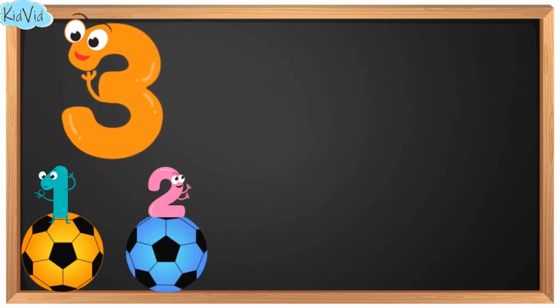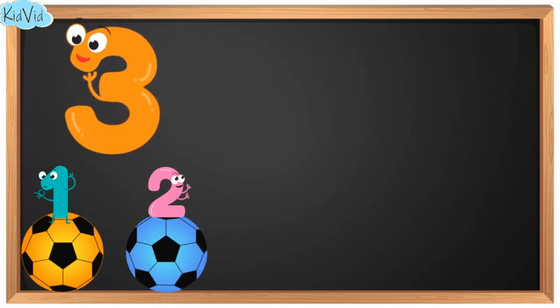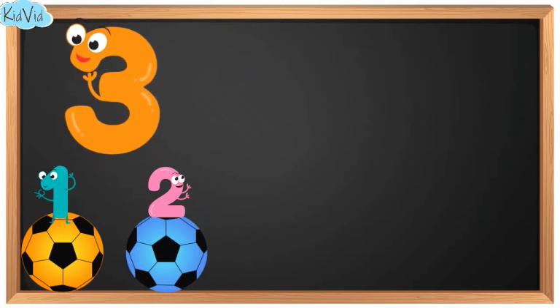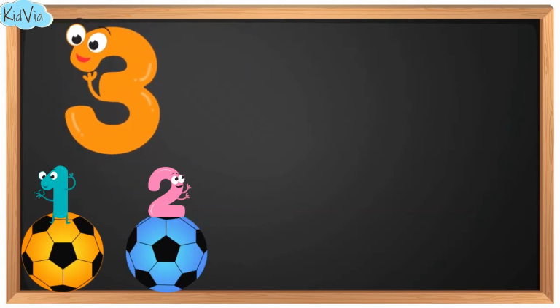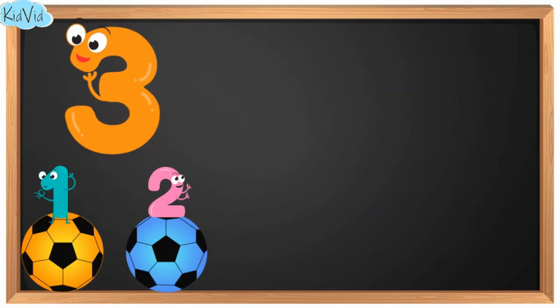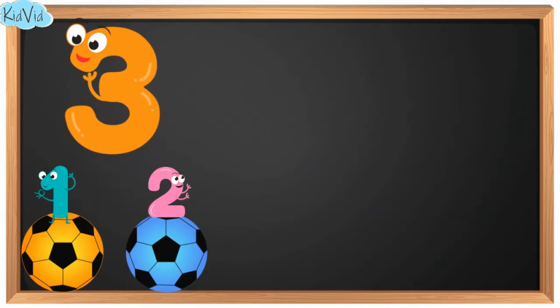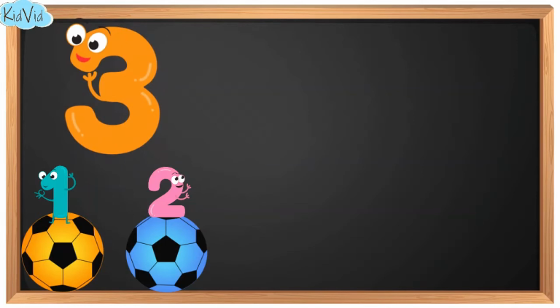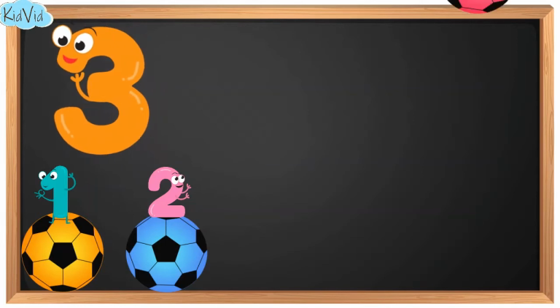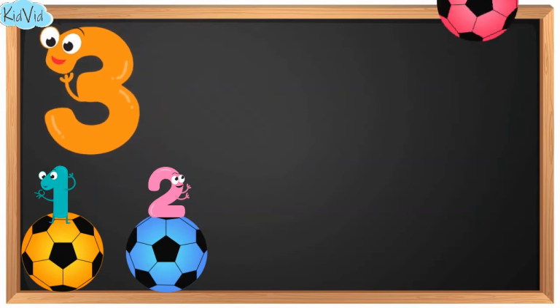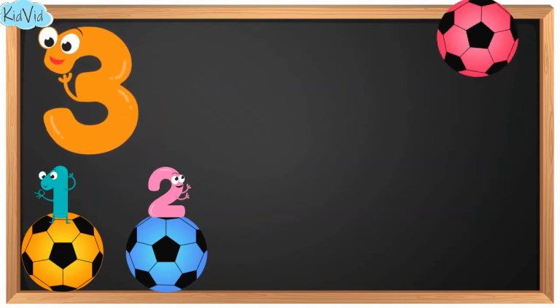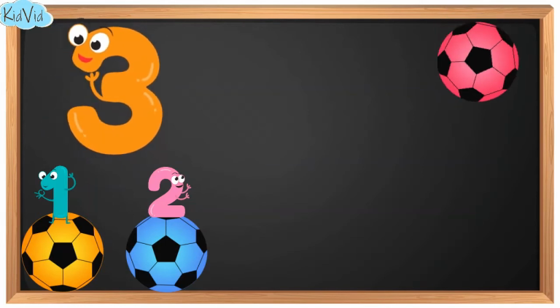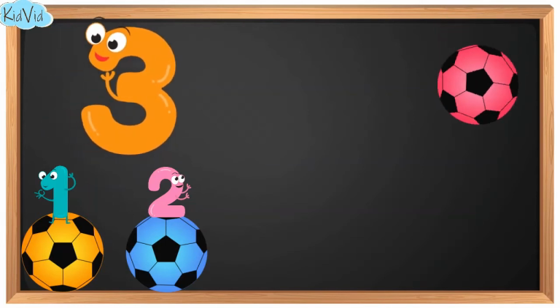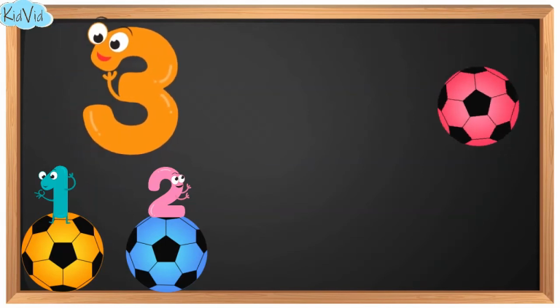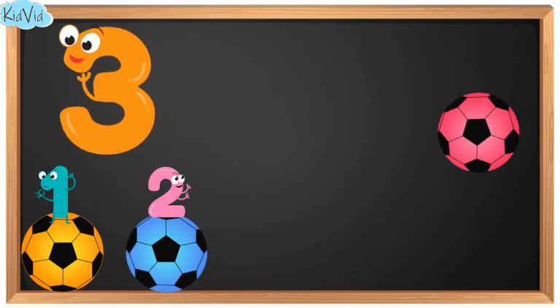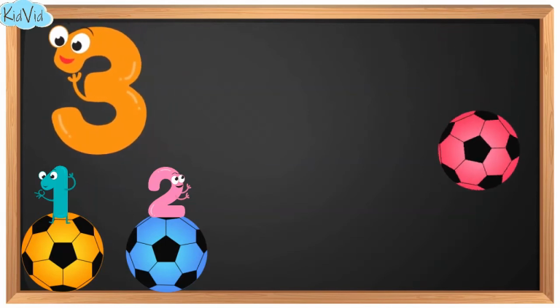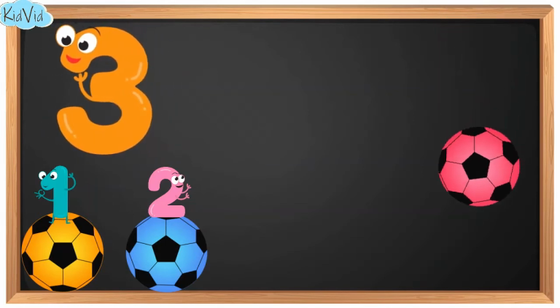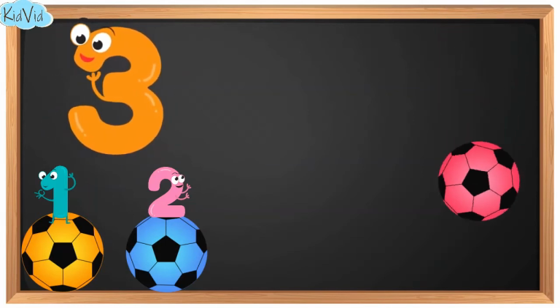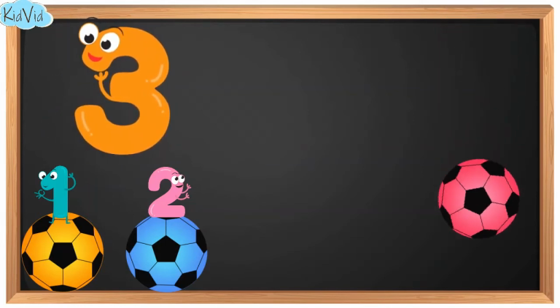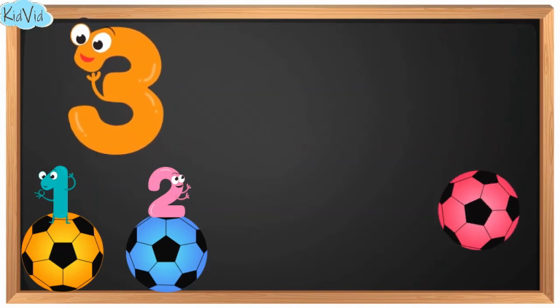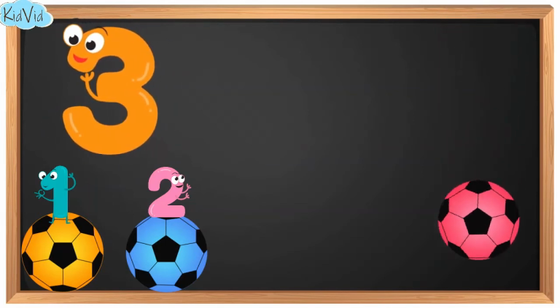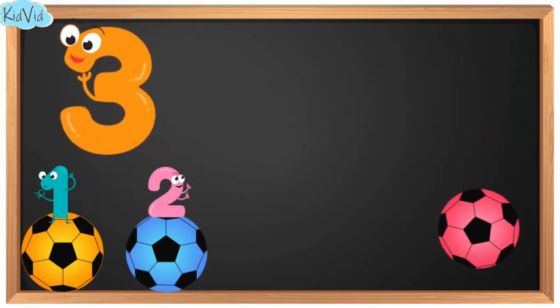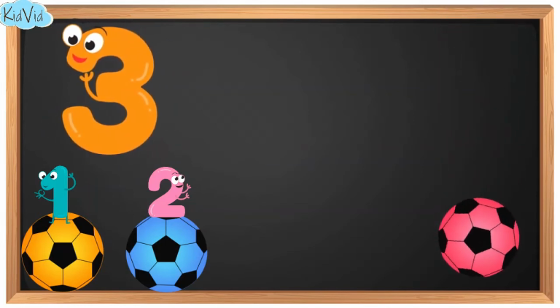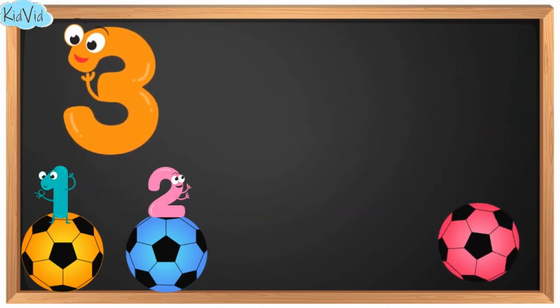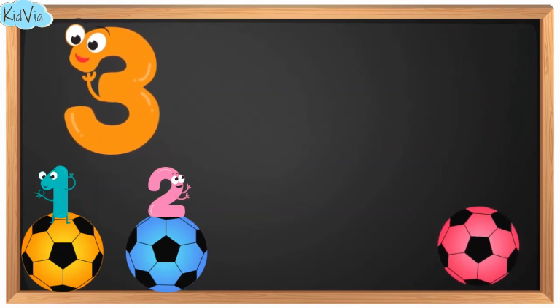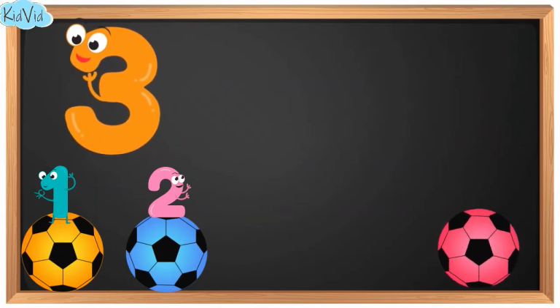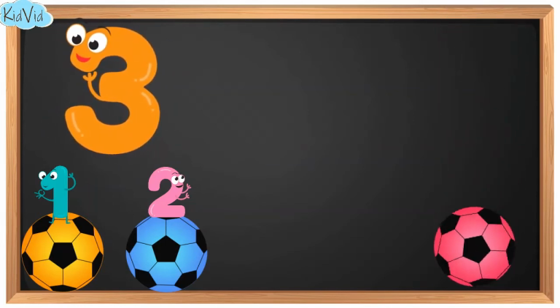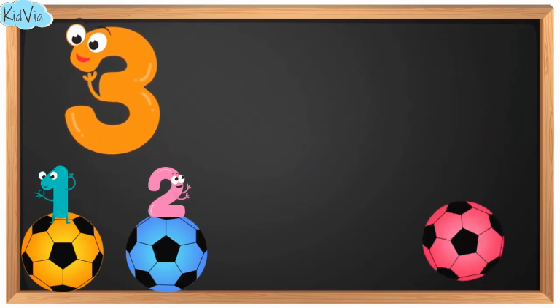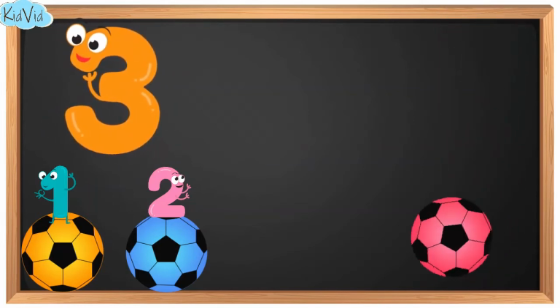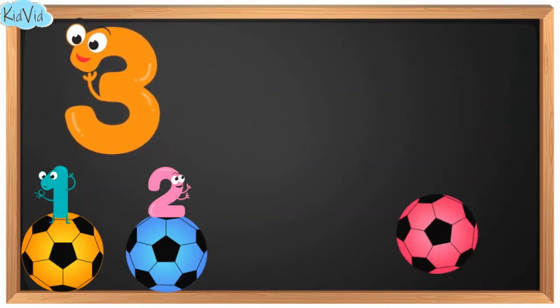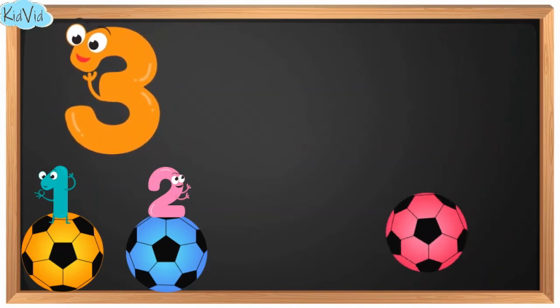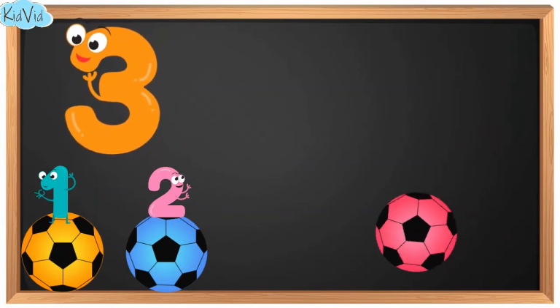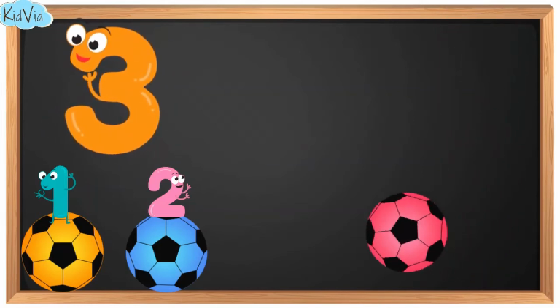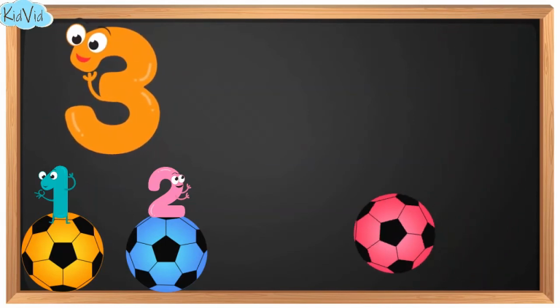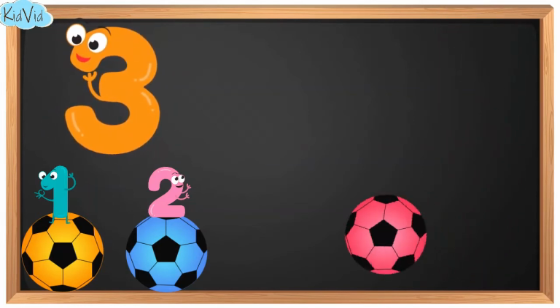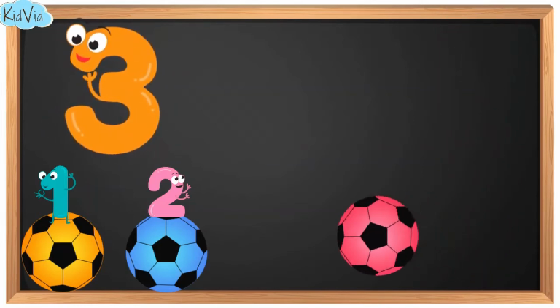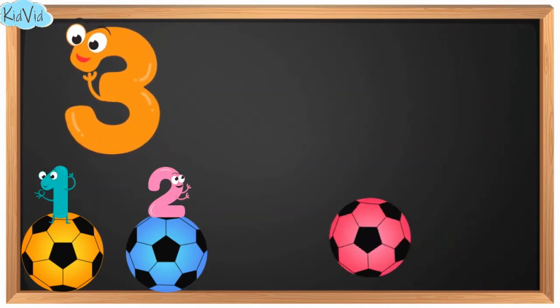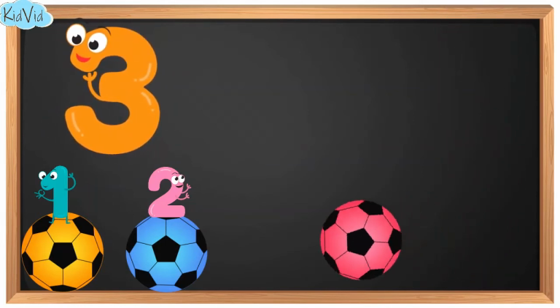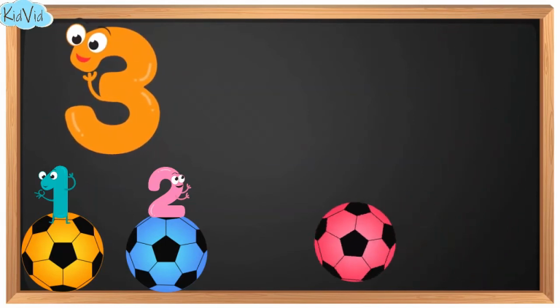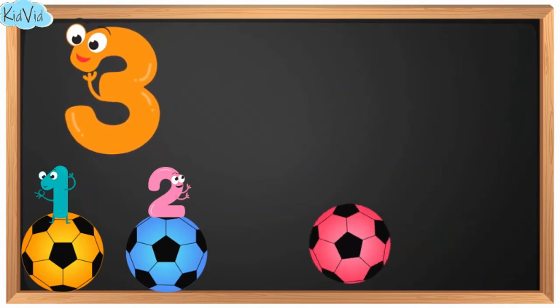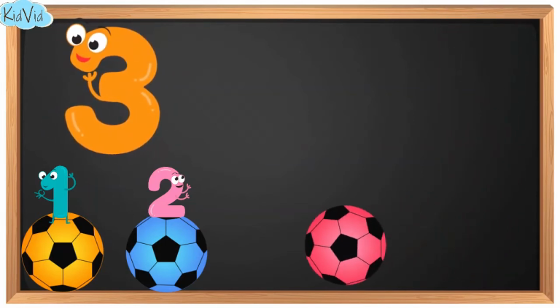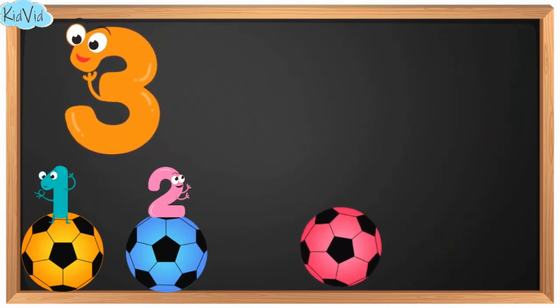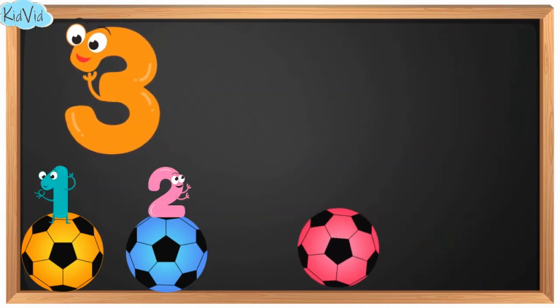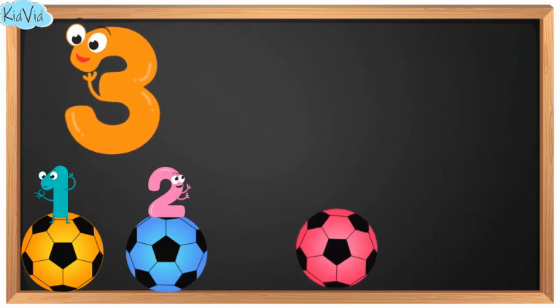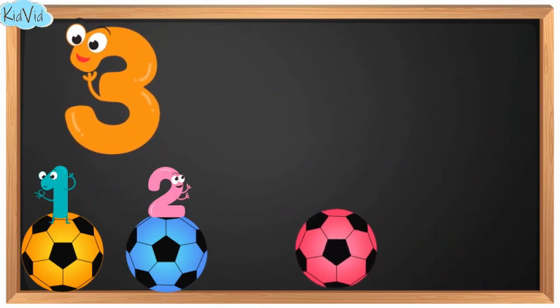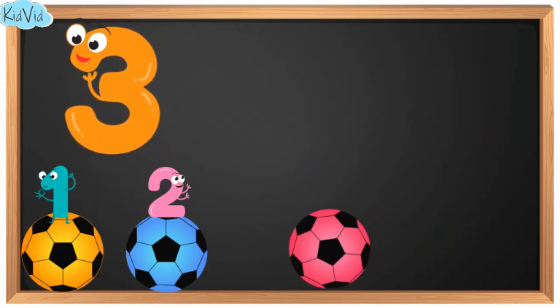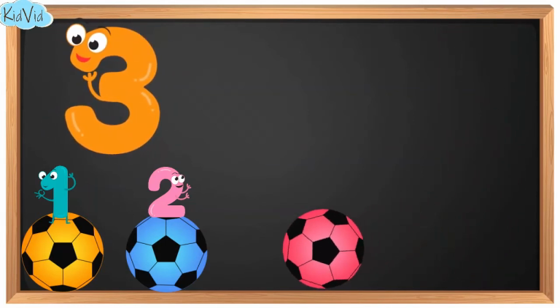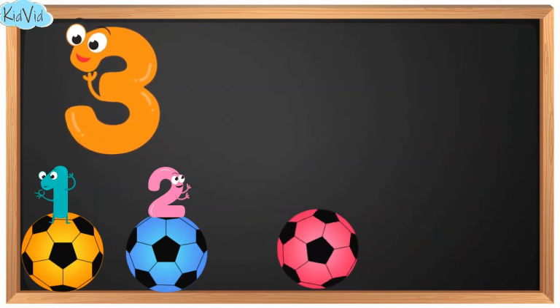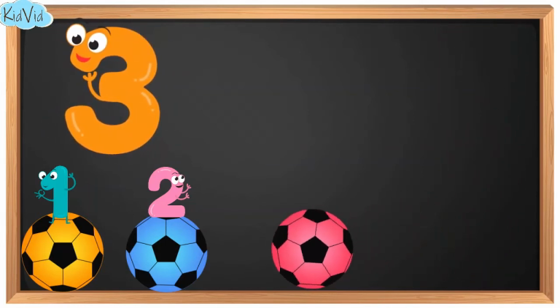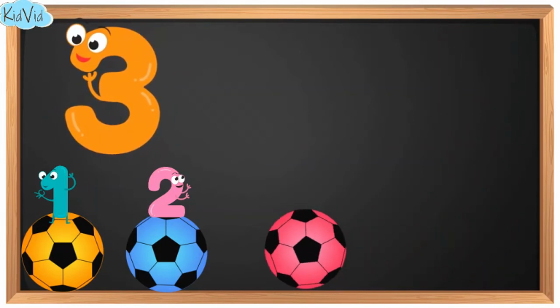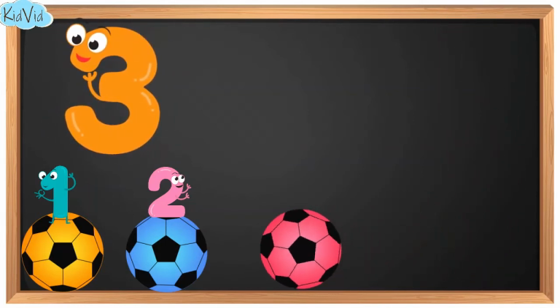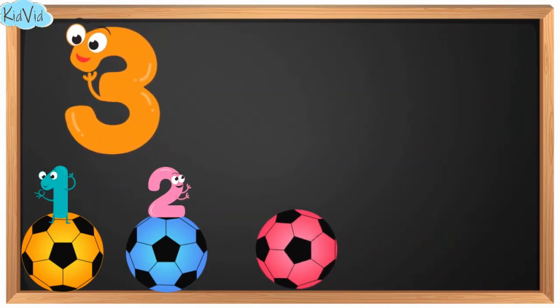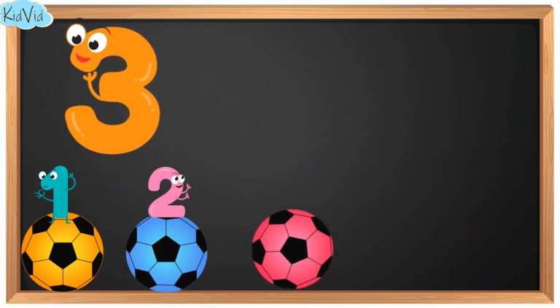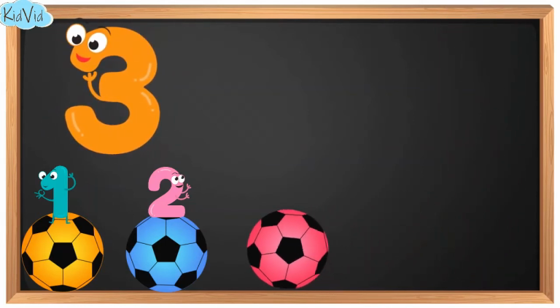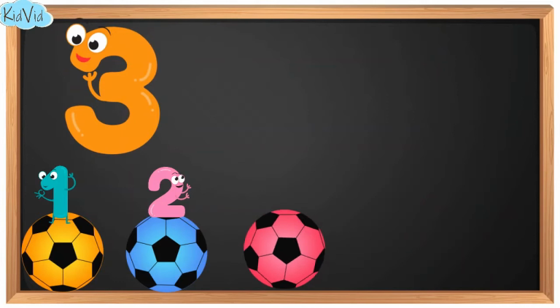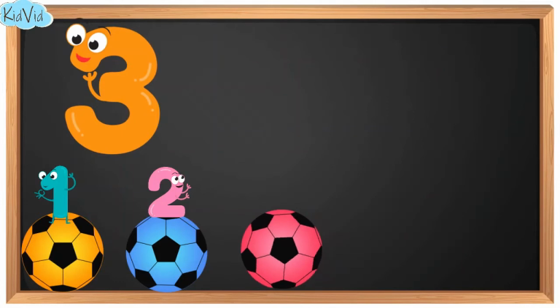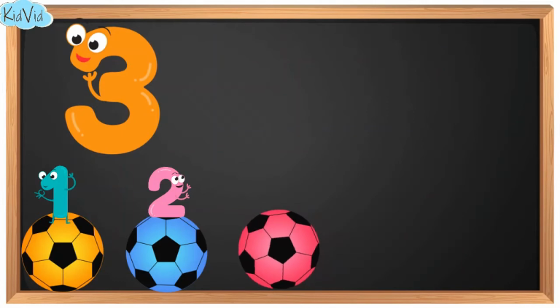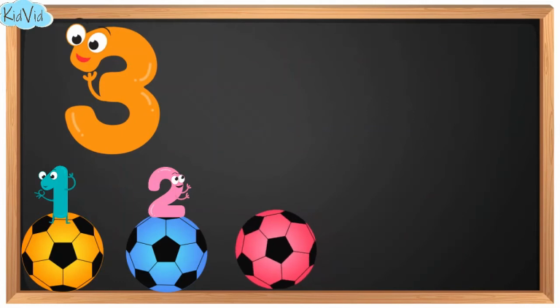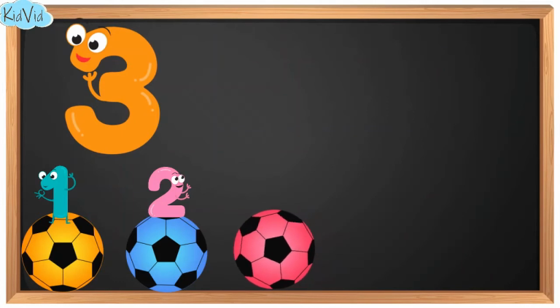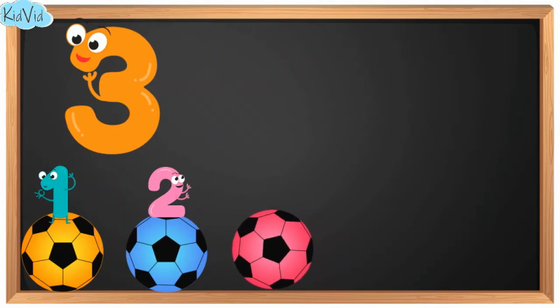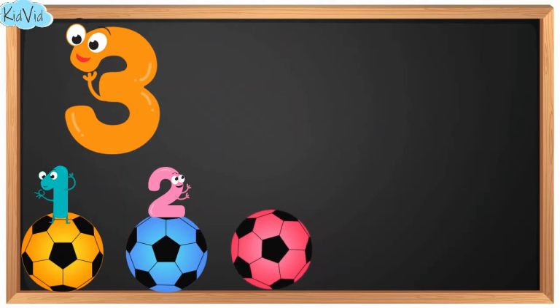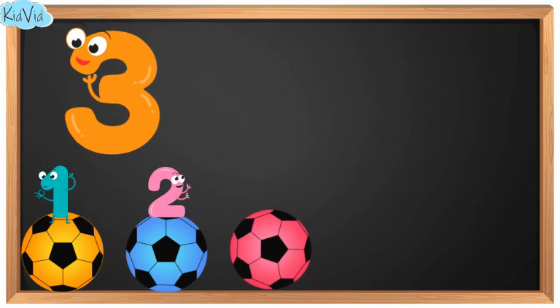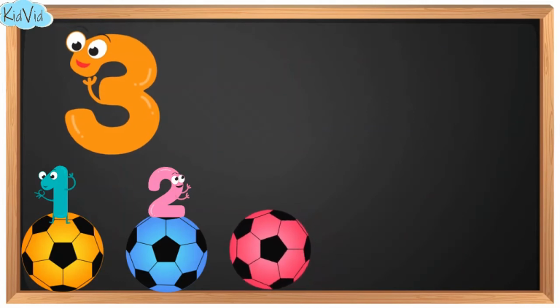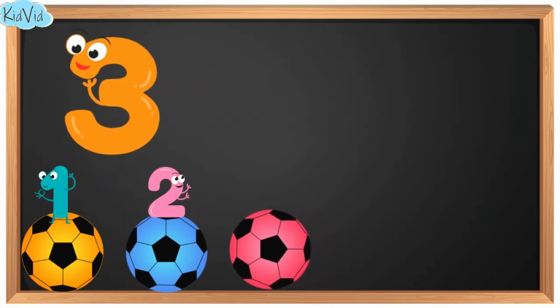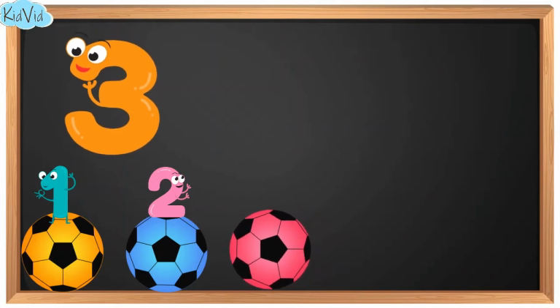3. This is number 3. Now we have 3 balls.